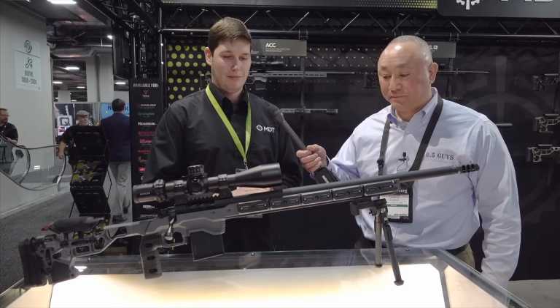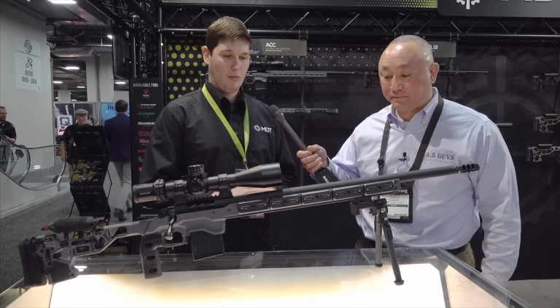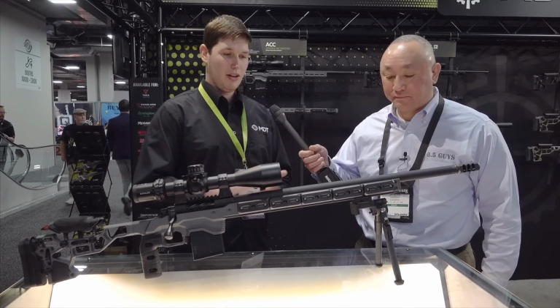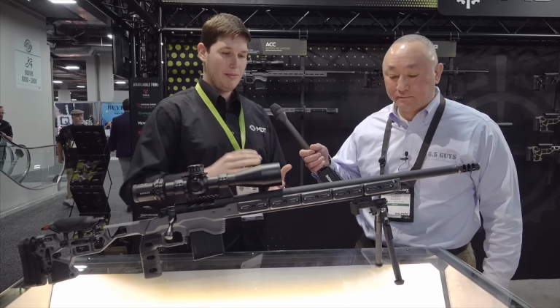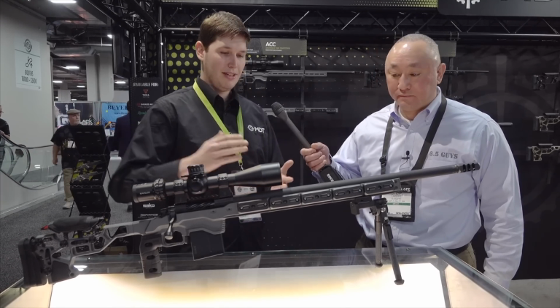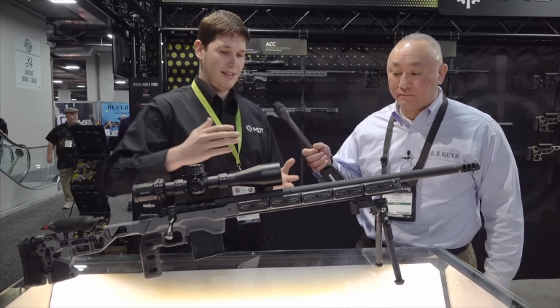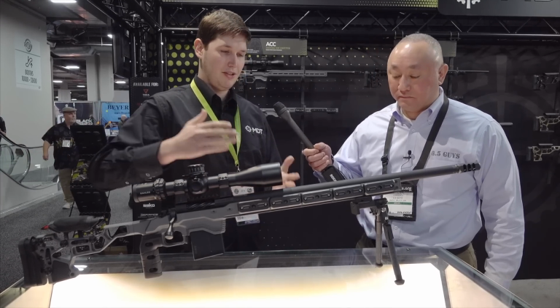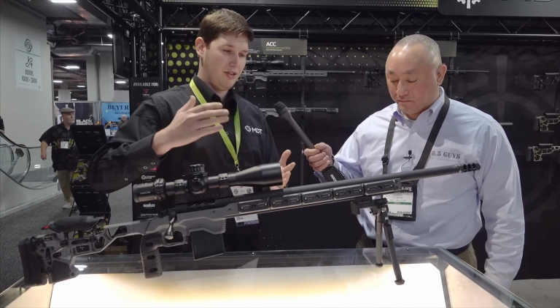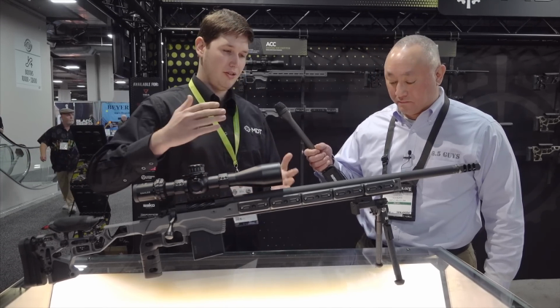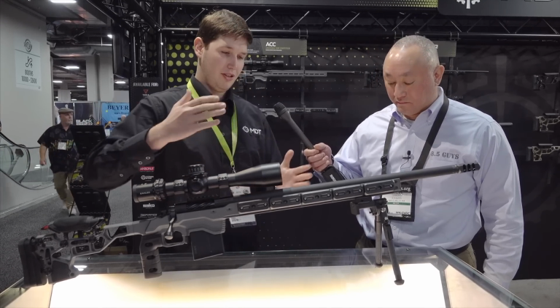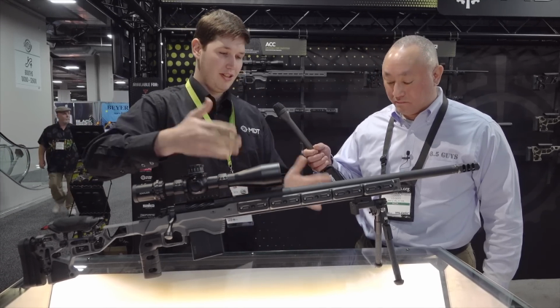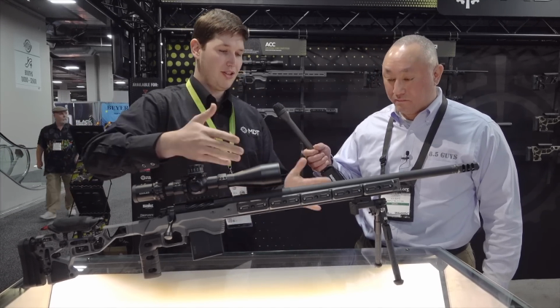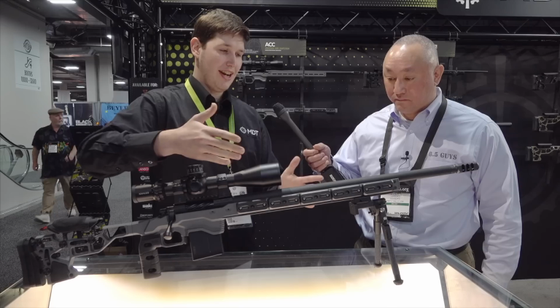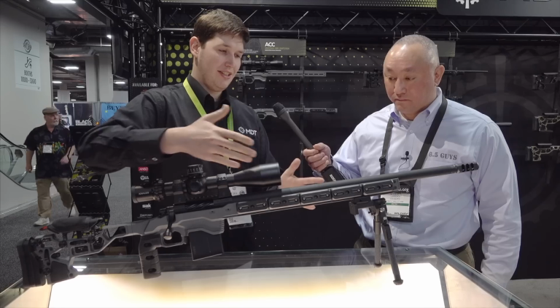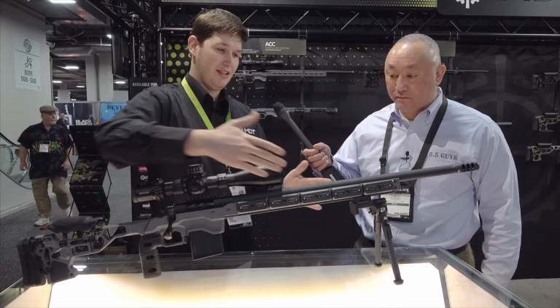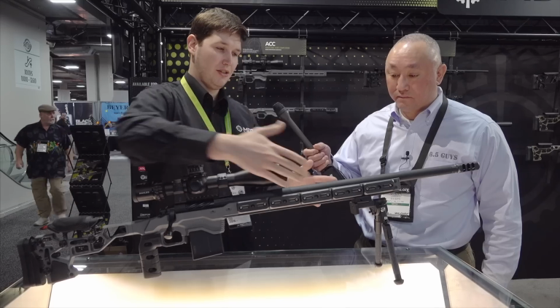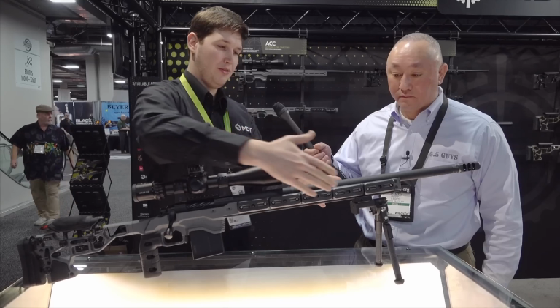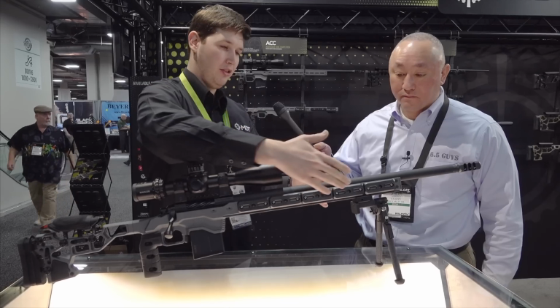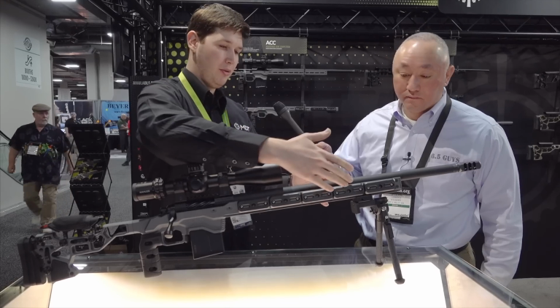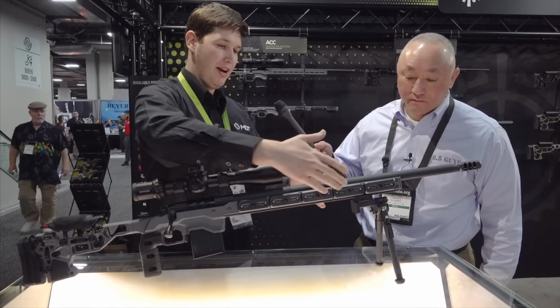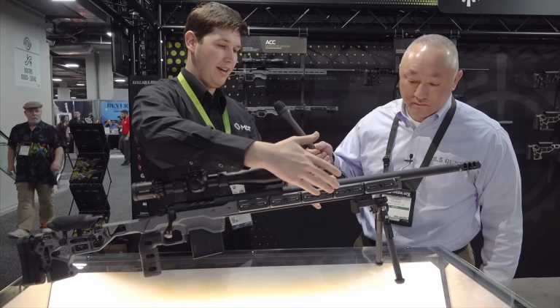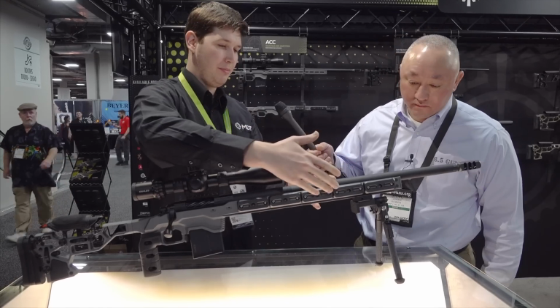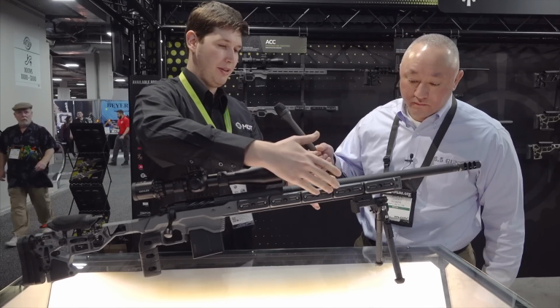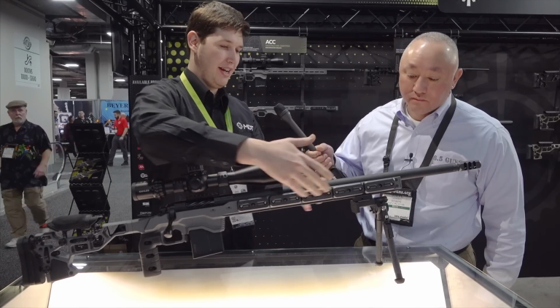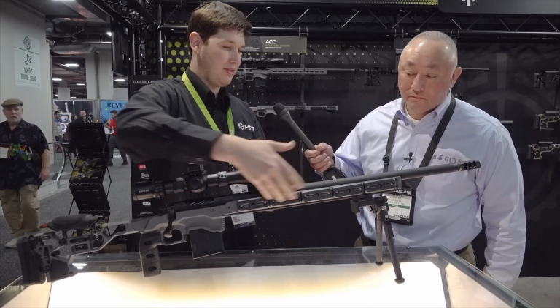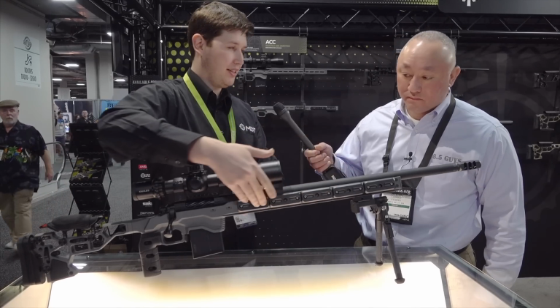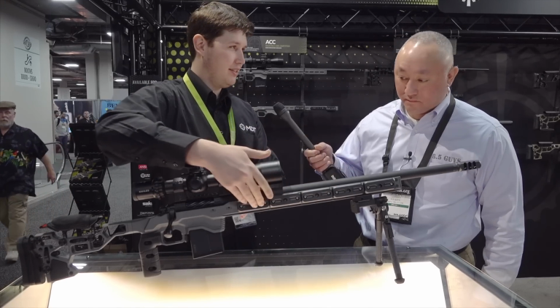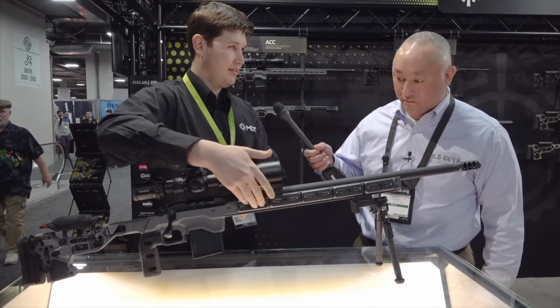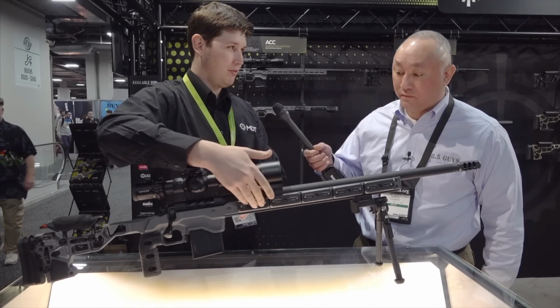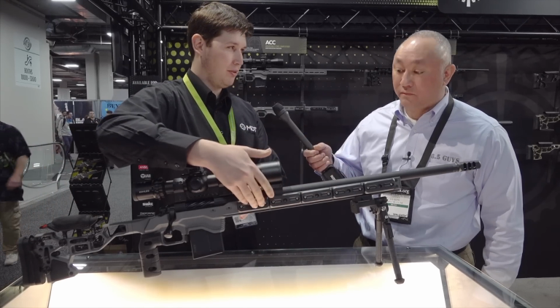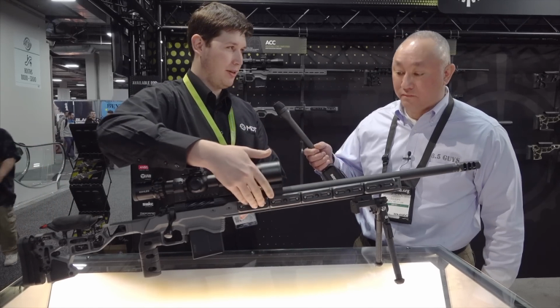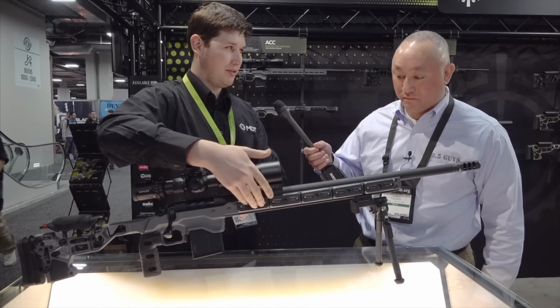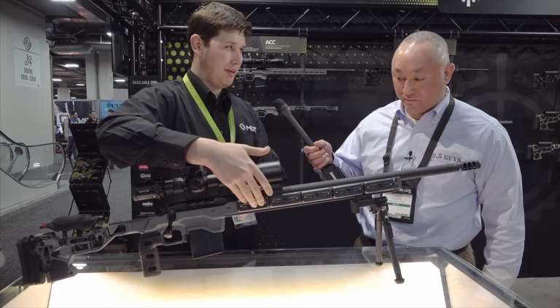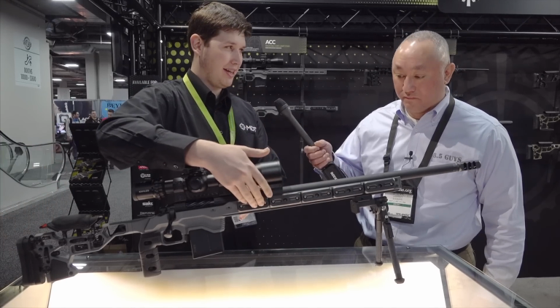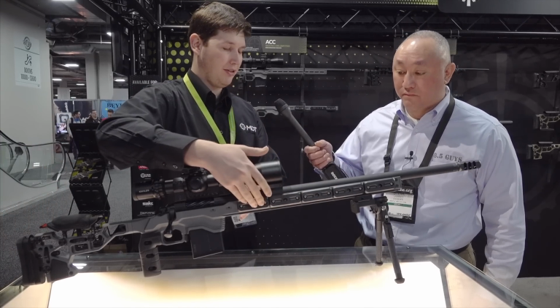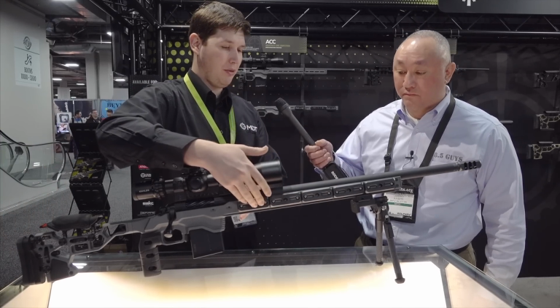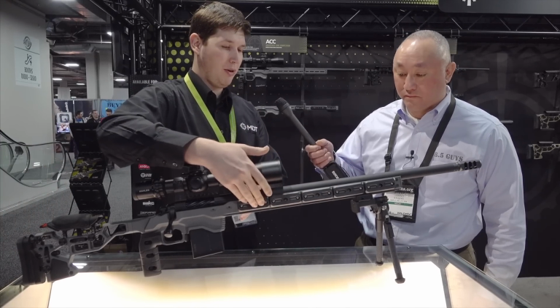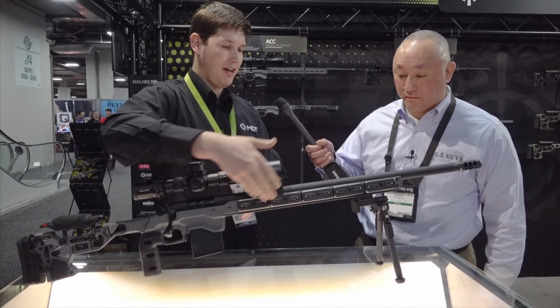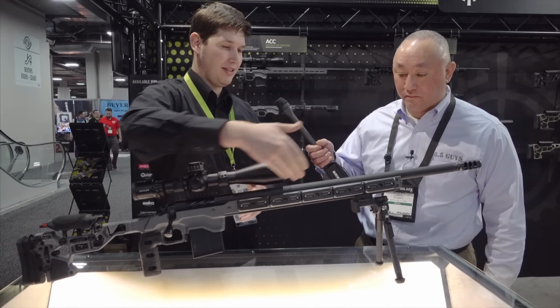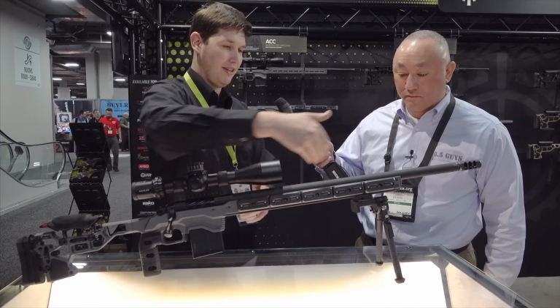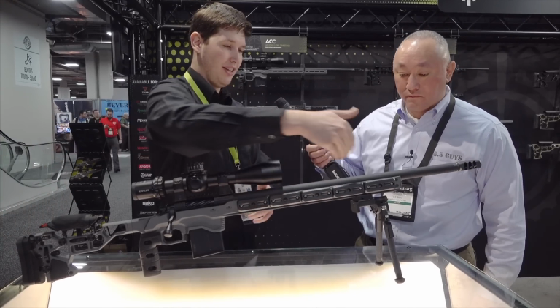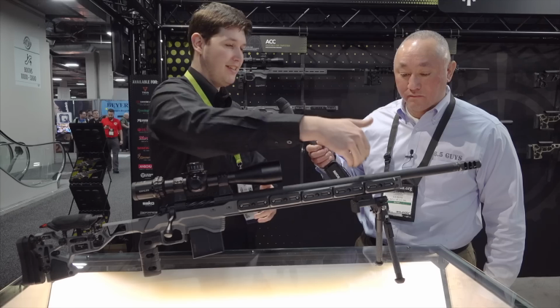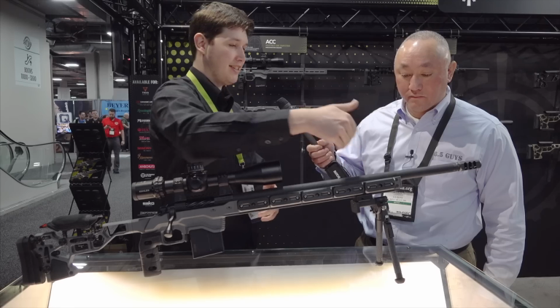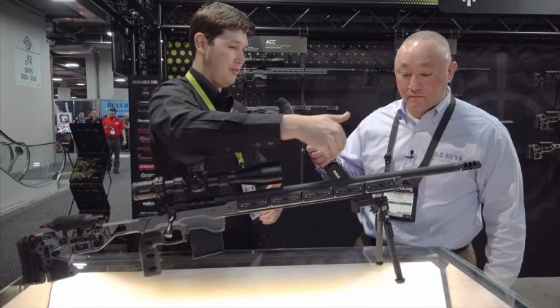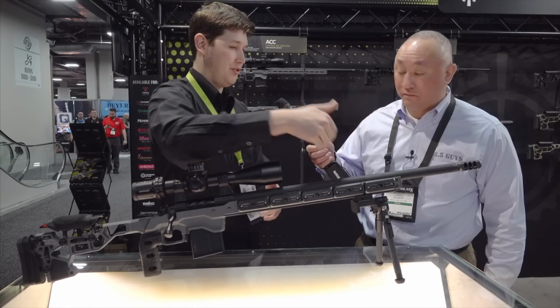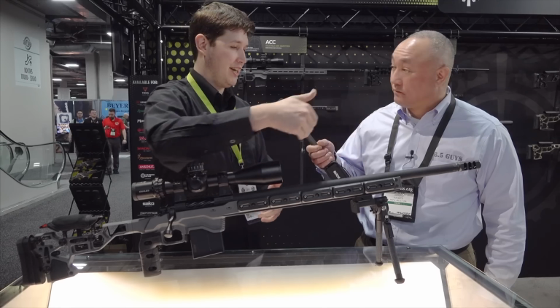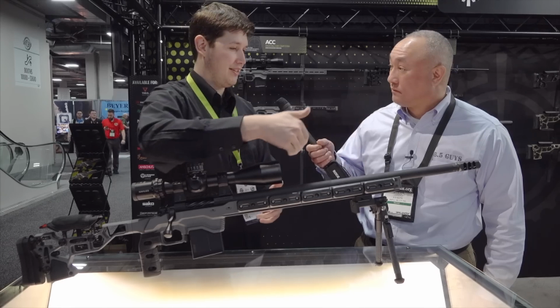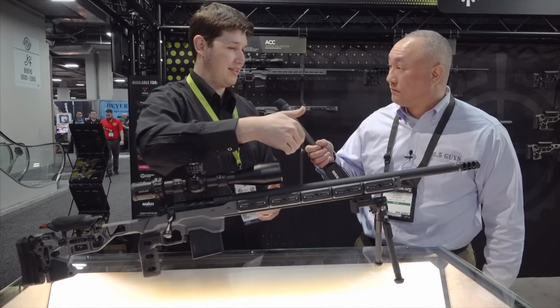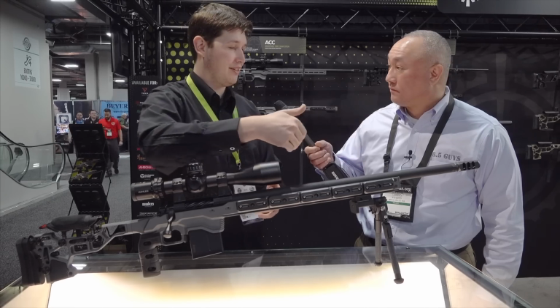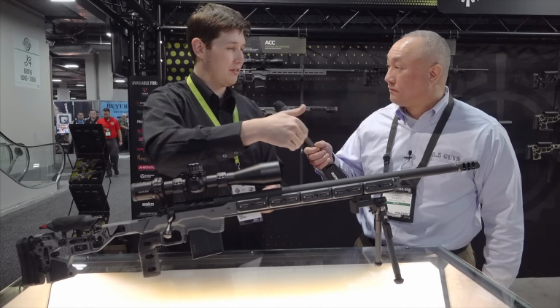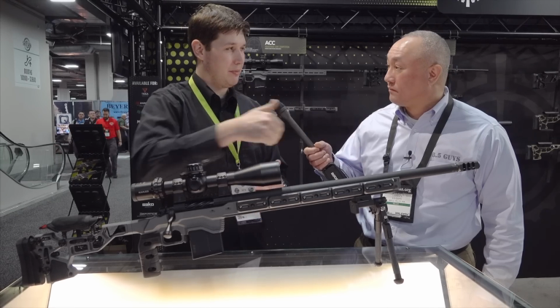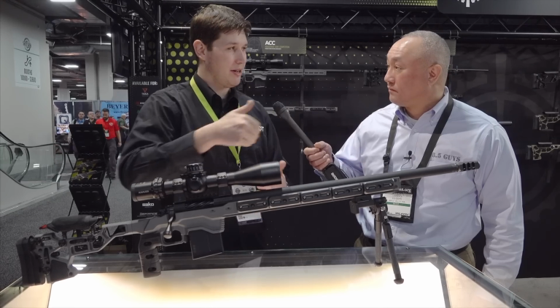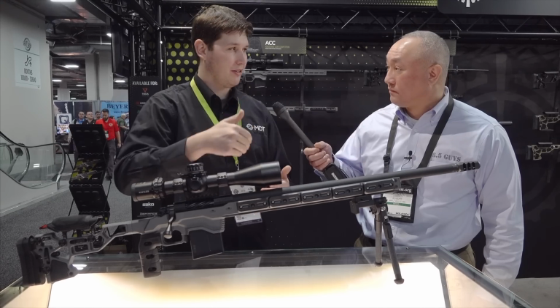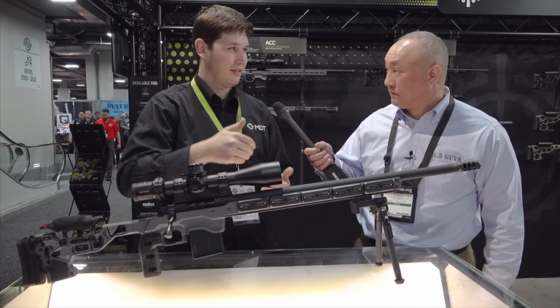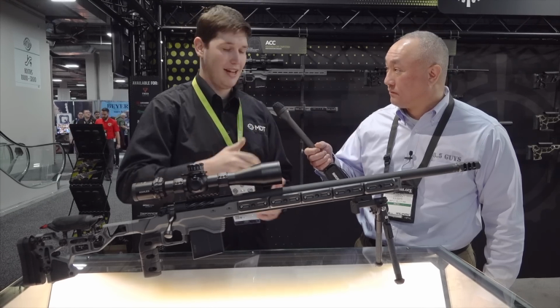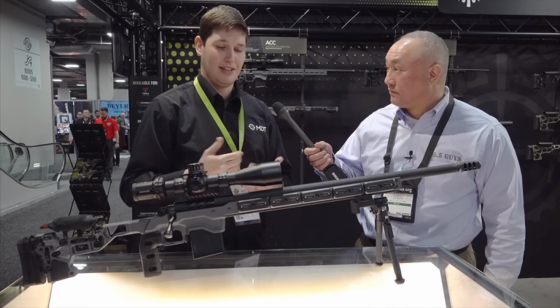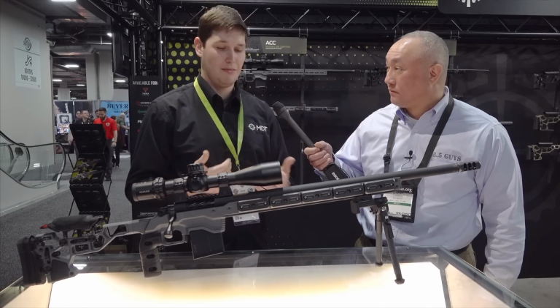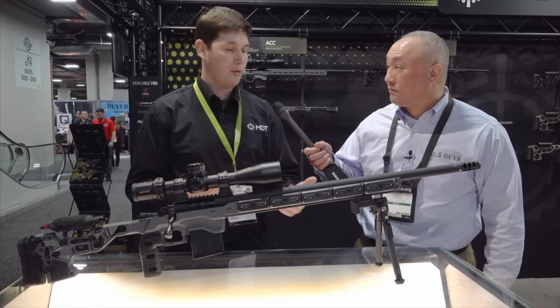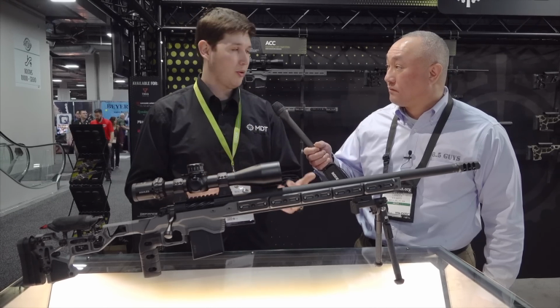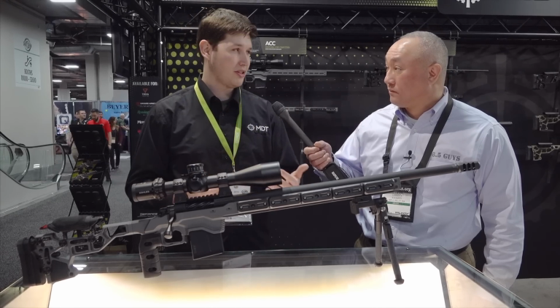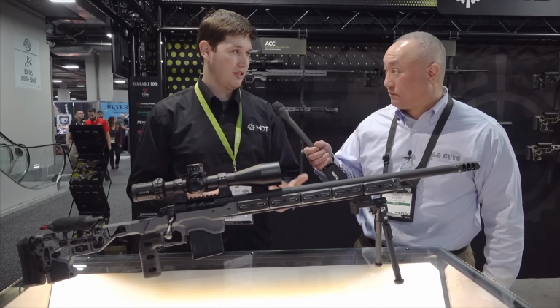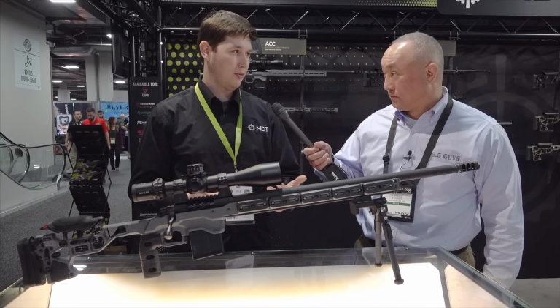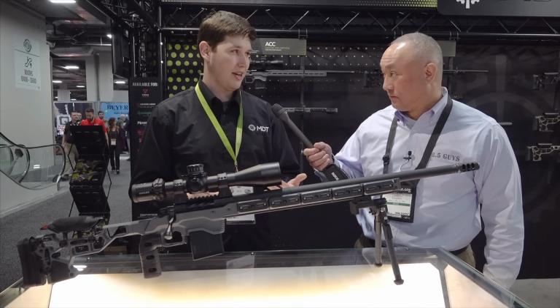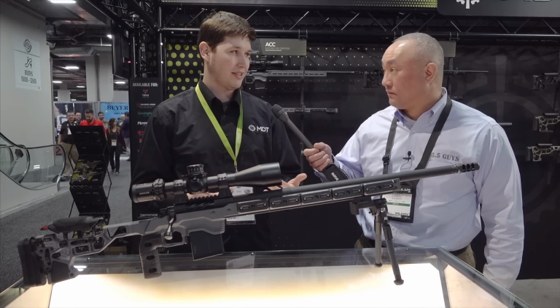One of the biggest things you'll notice on this chassis is it's fully weighted up on the outside with a bunch of black-looking weights, and on the inside — which you can't see under the barrel — it has even more steel weights.